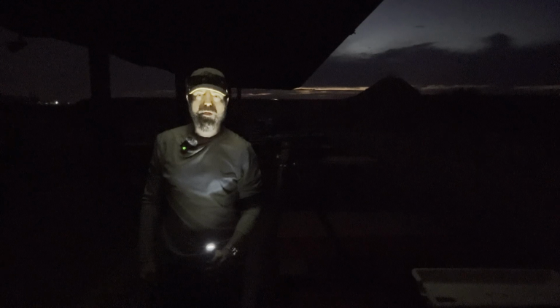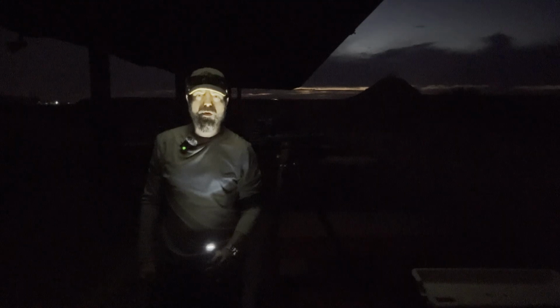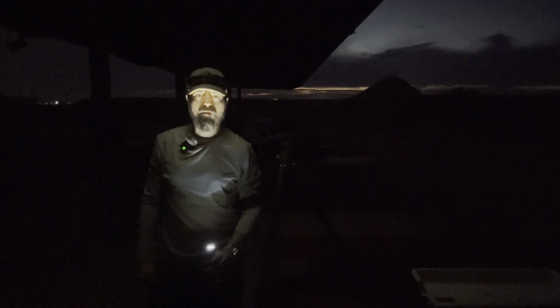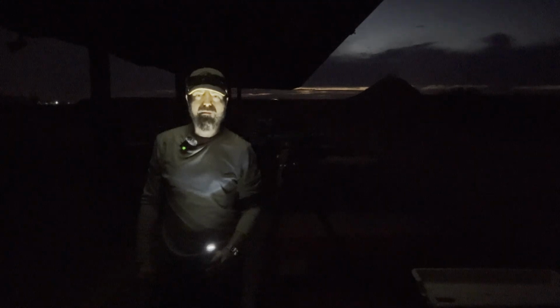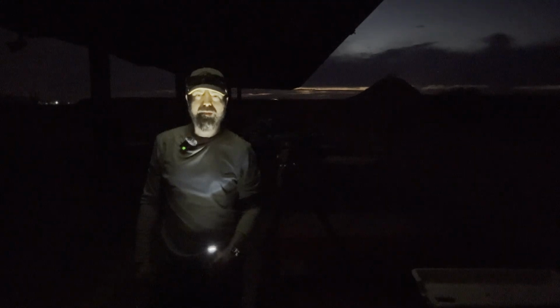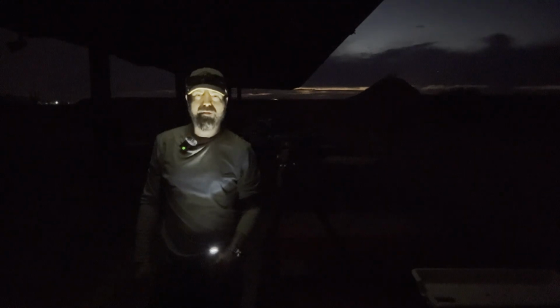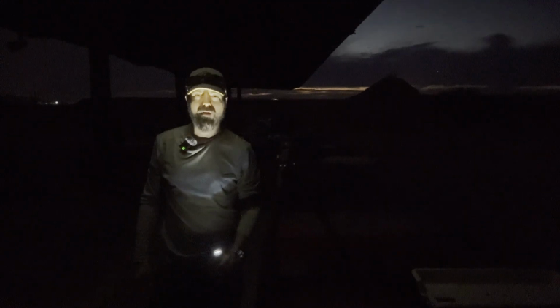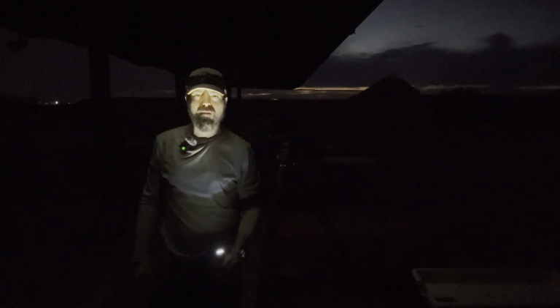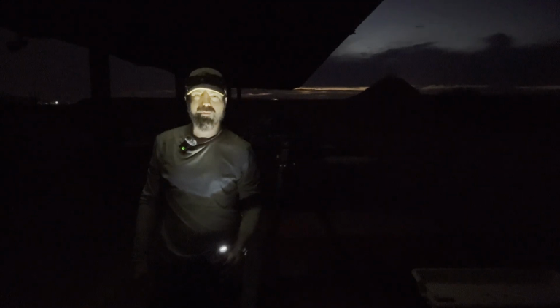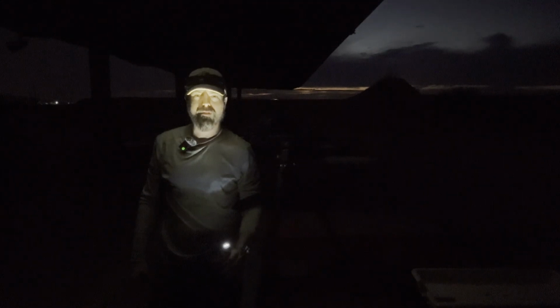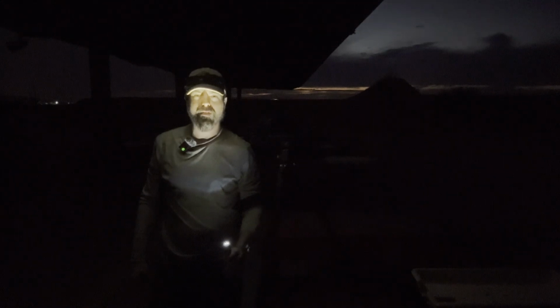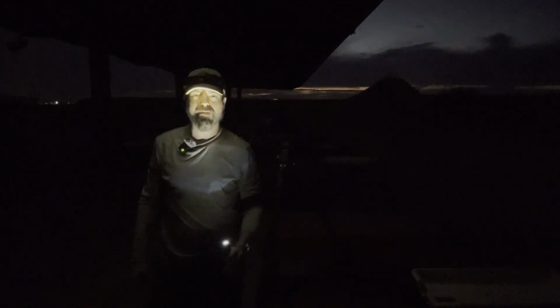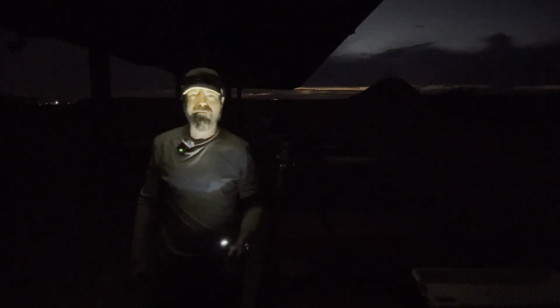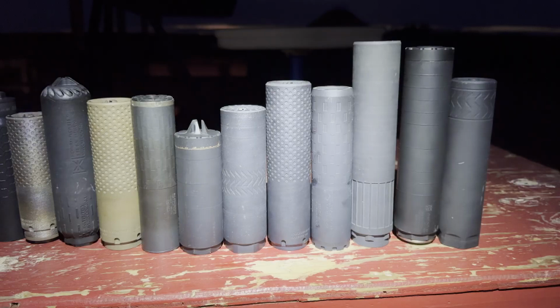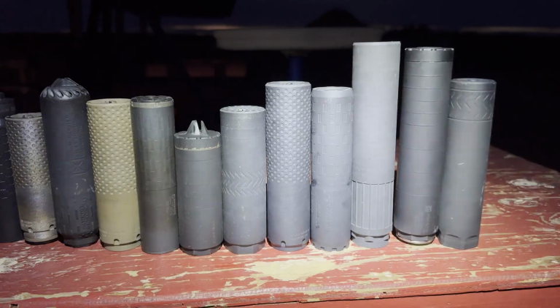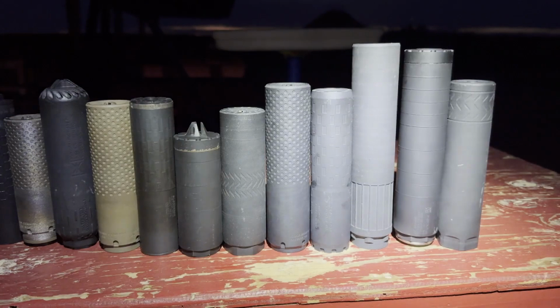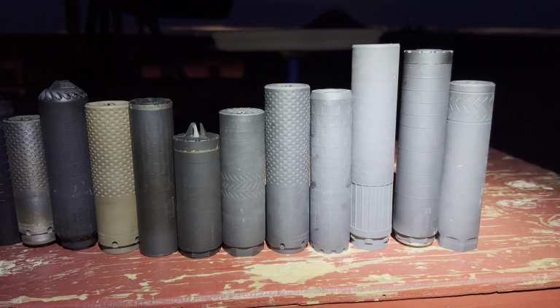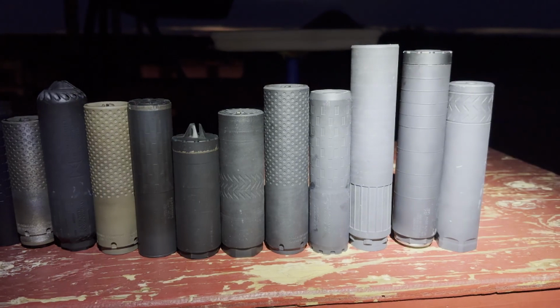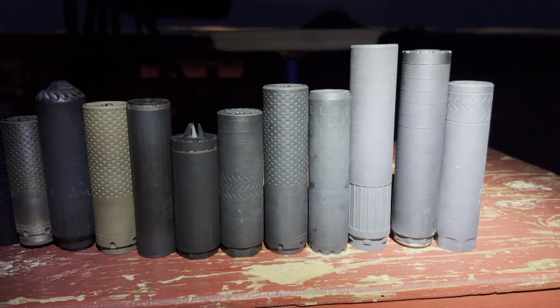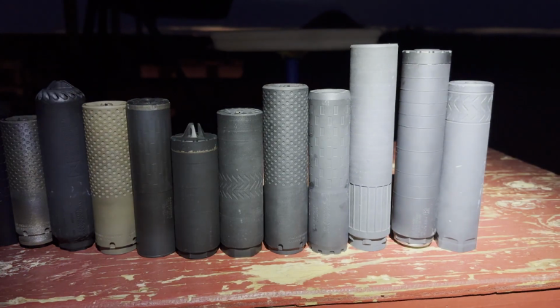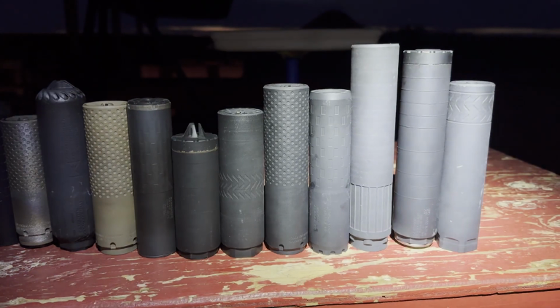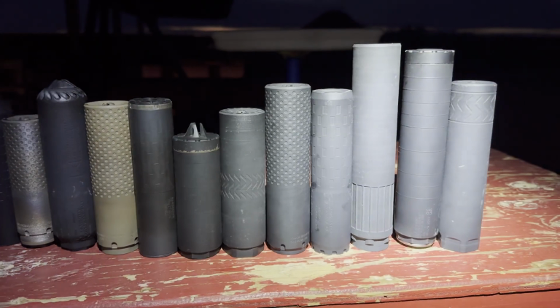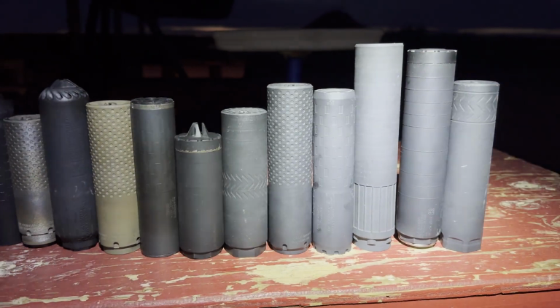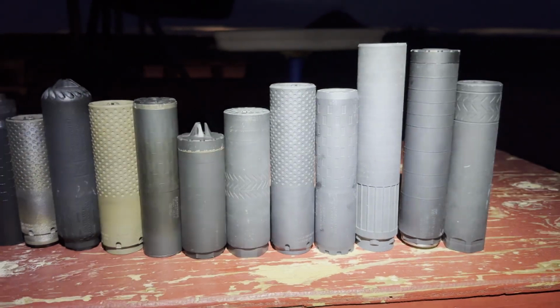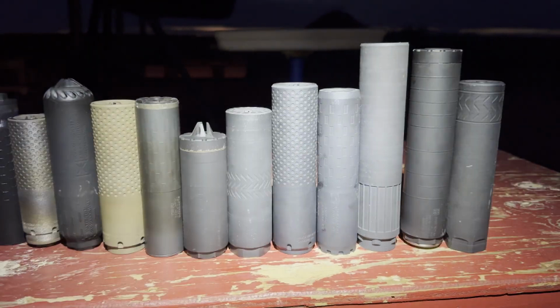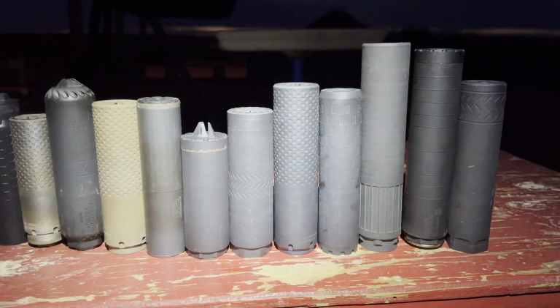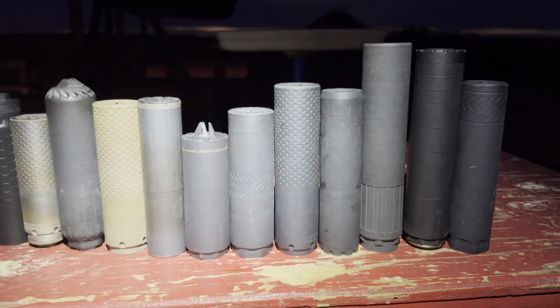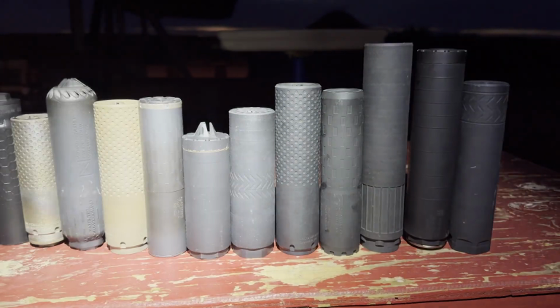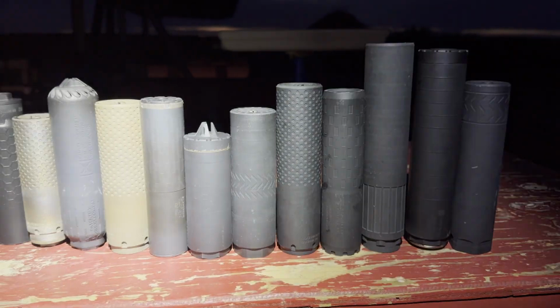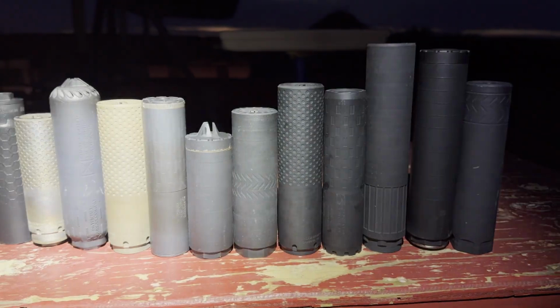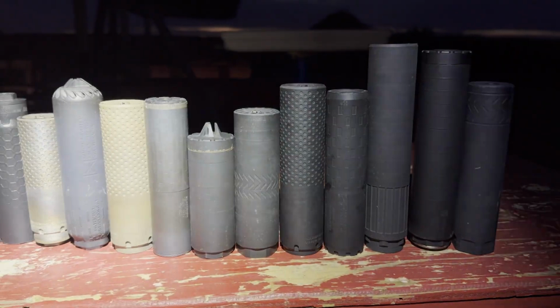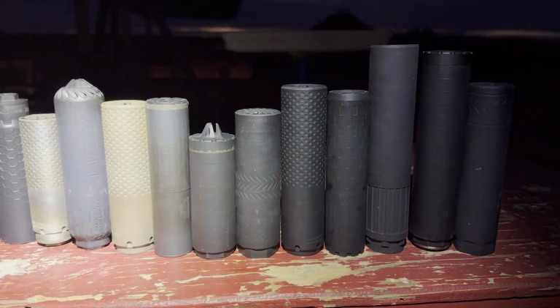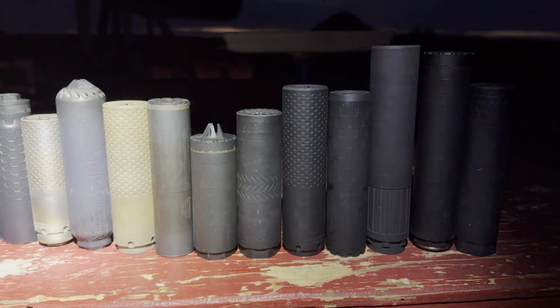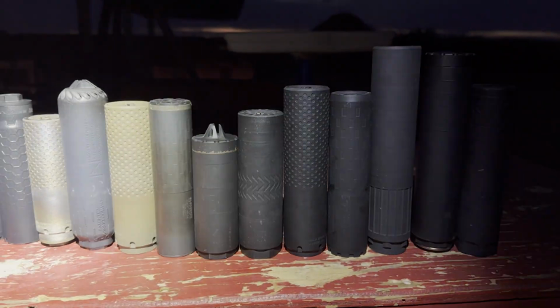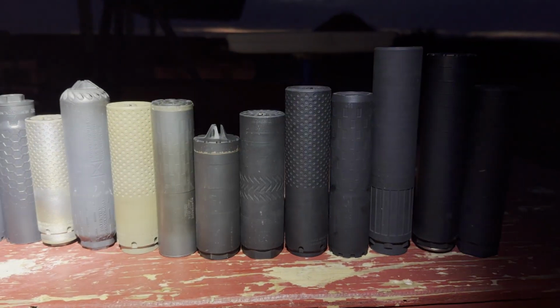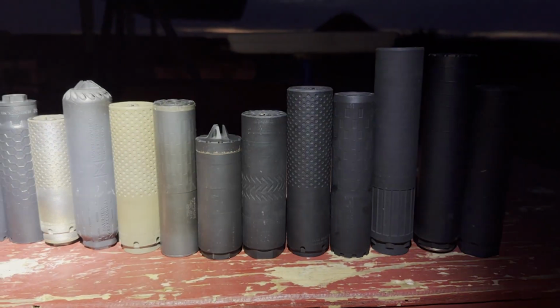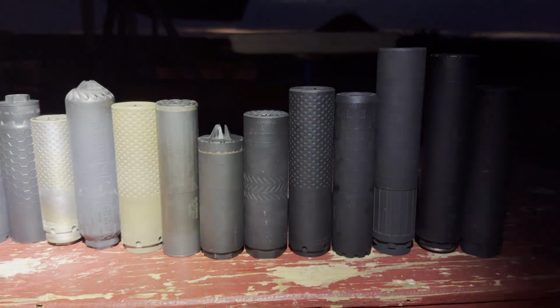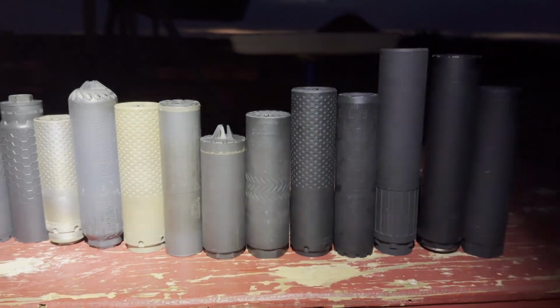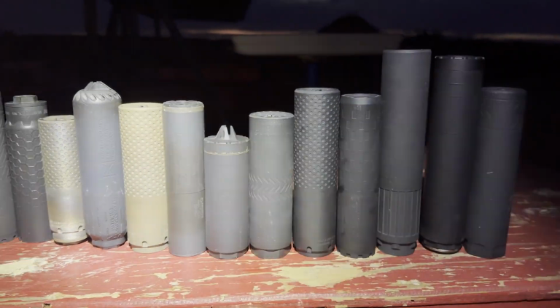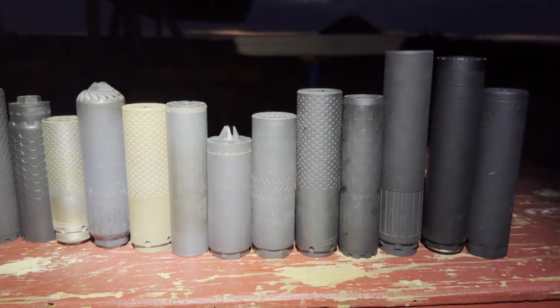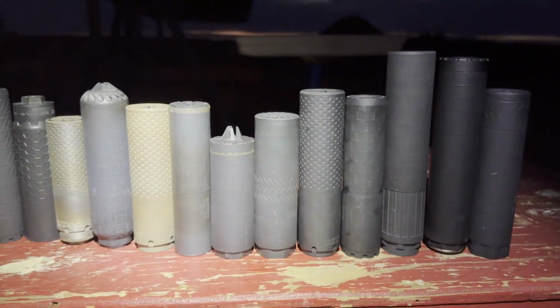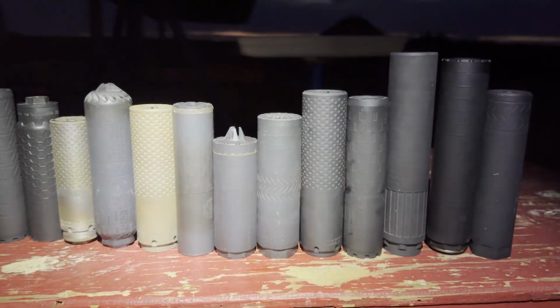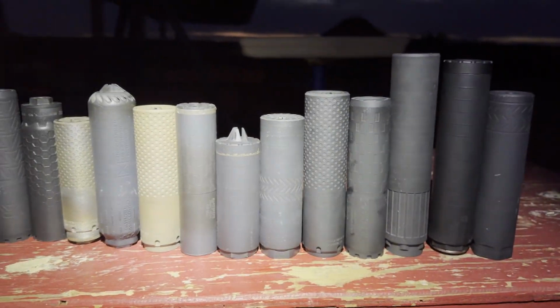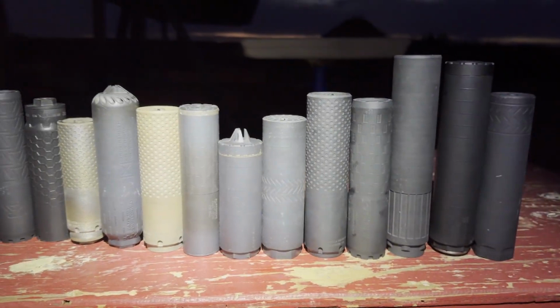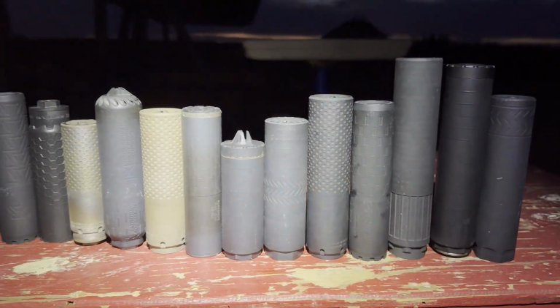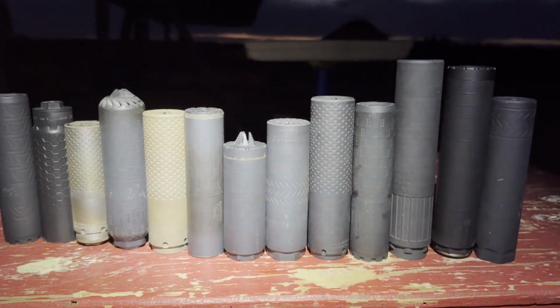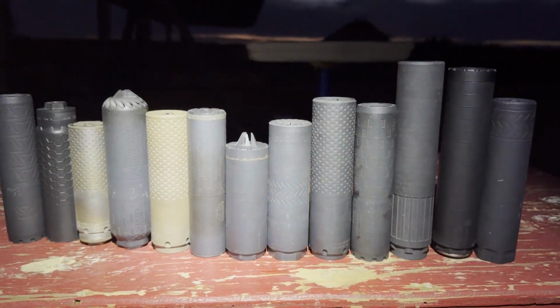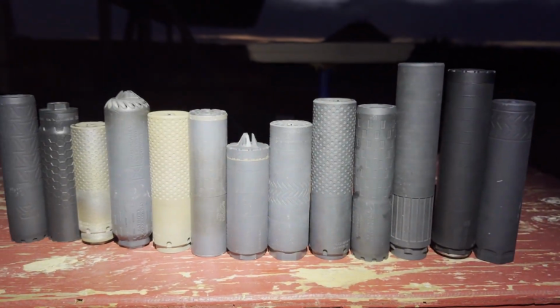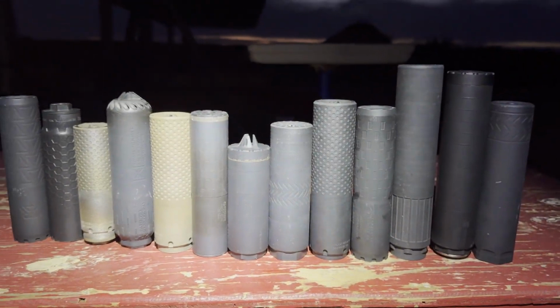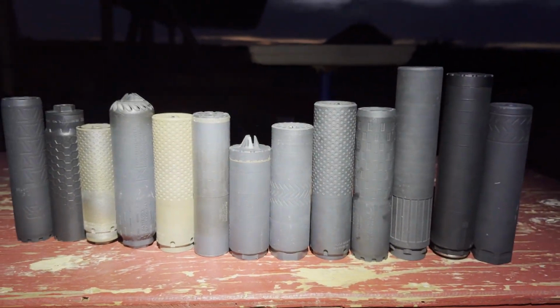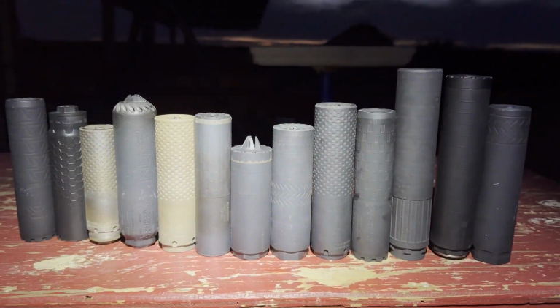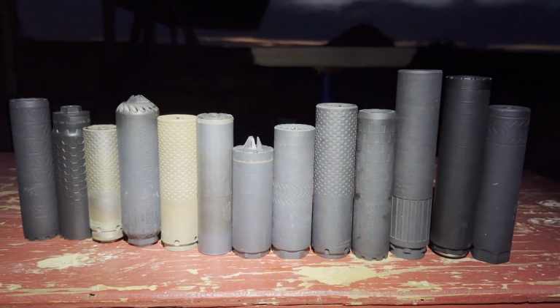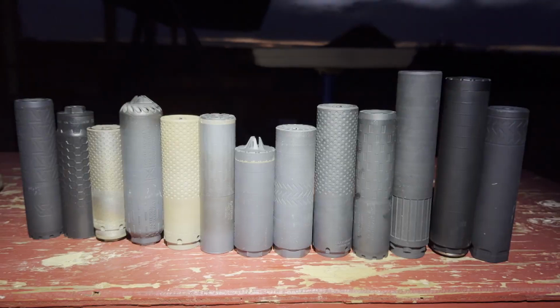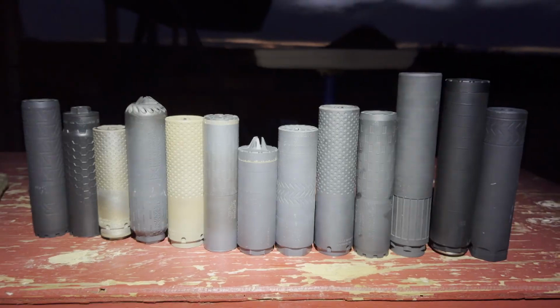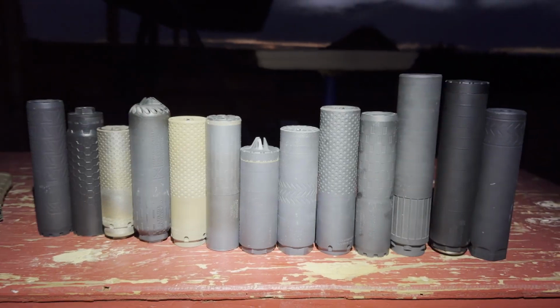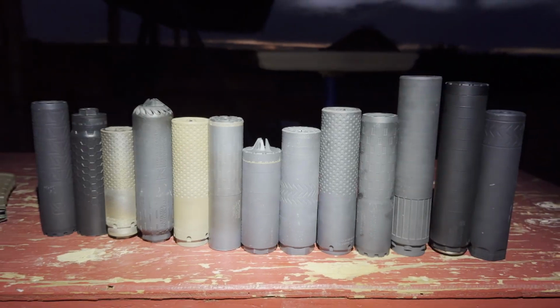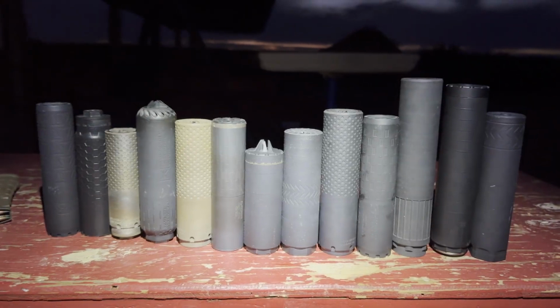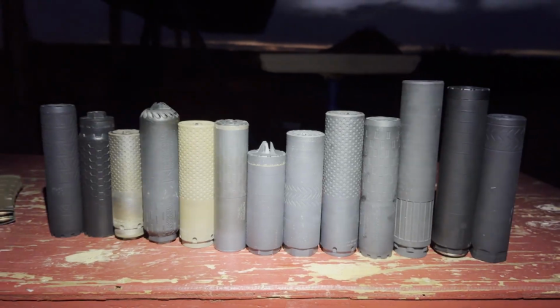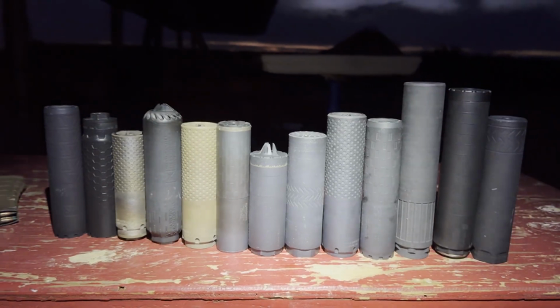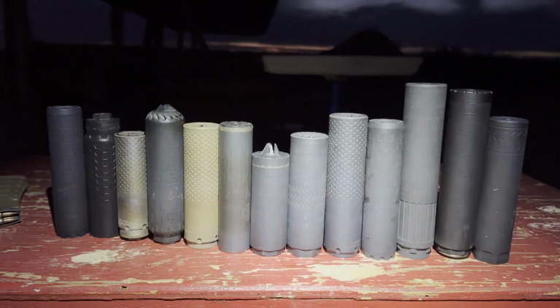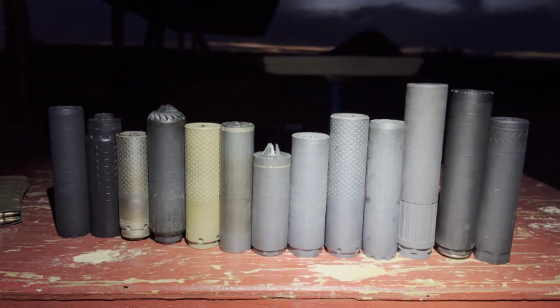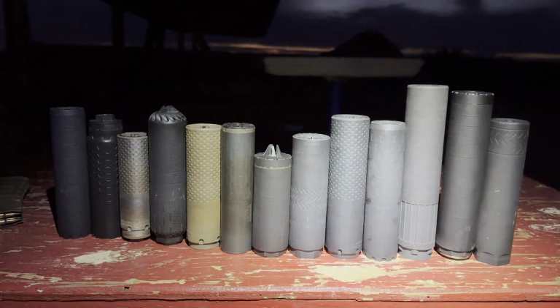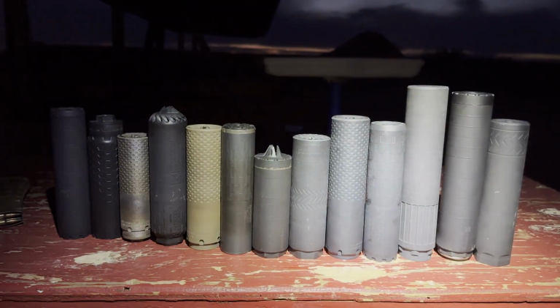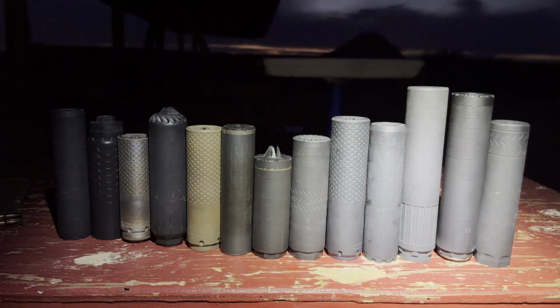Yo everybody, Rob or Gale, your favorite silencer nut job. In today's video, we're going to be doing a muzzle flash test.